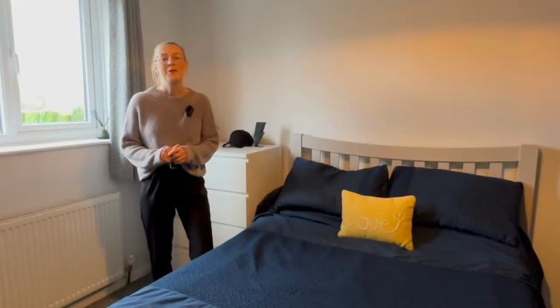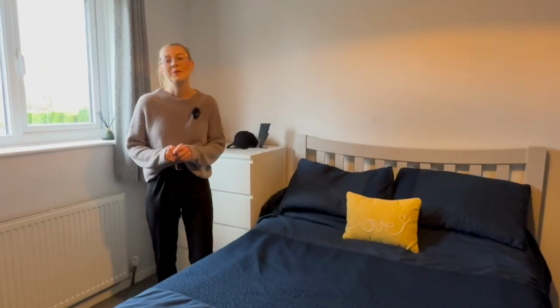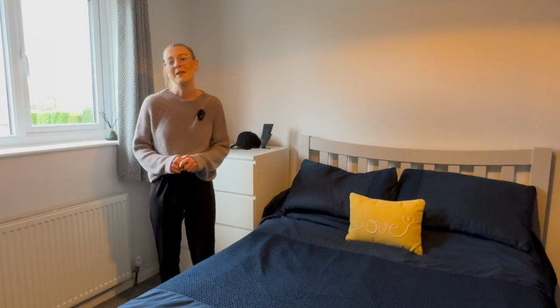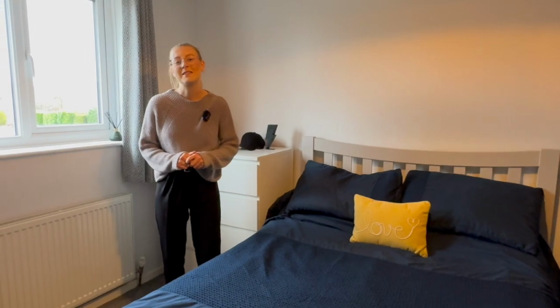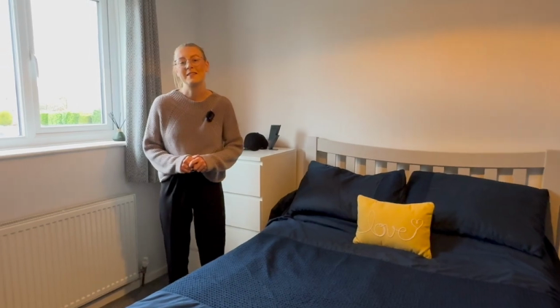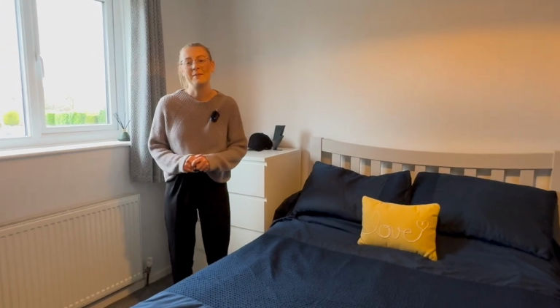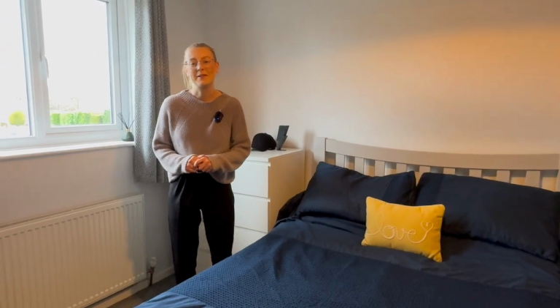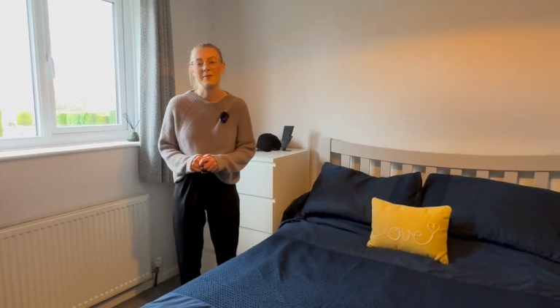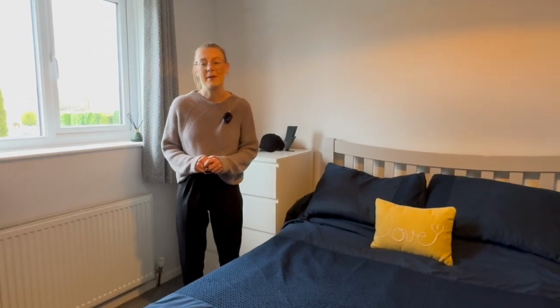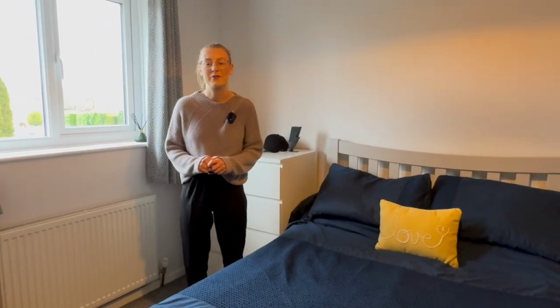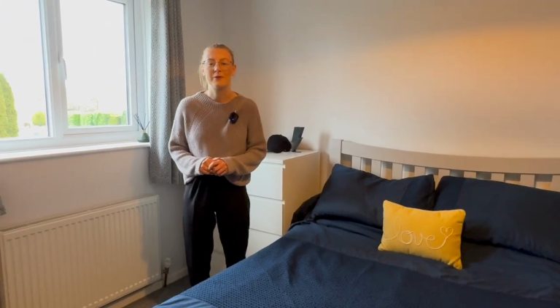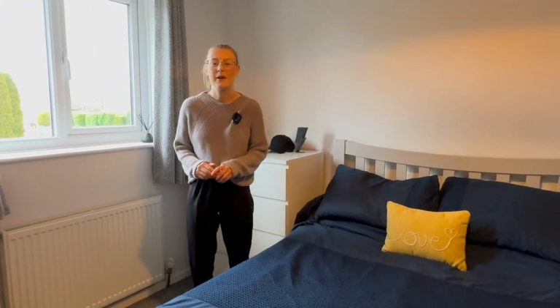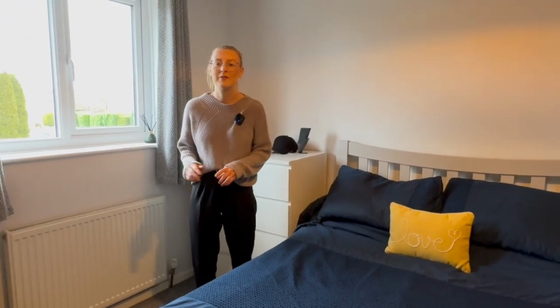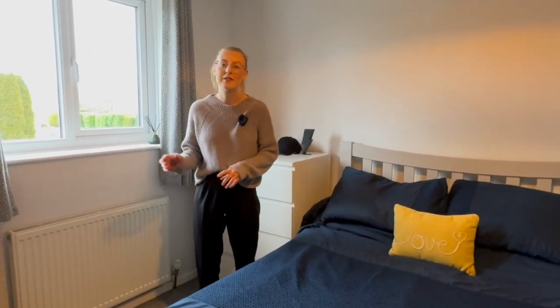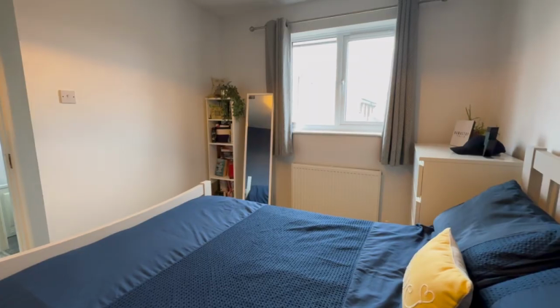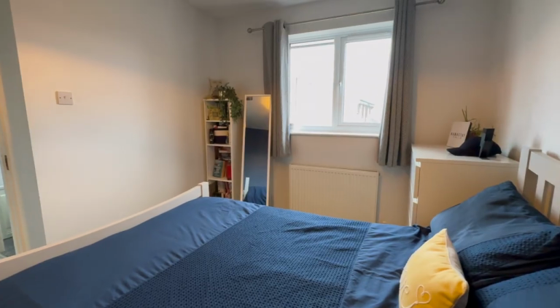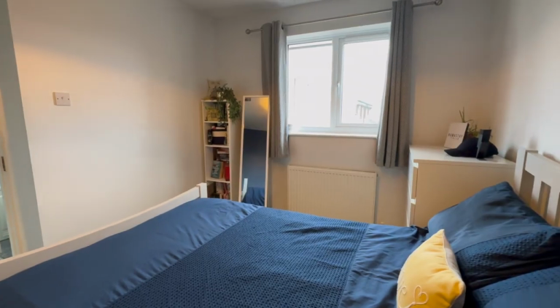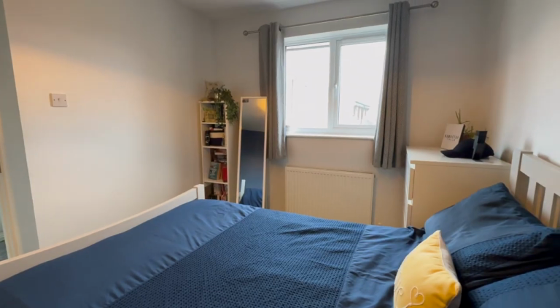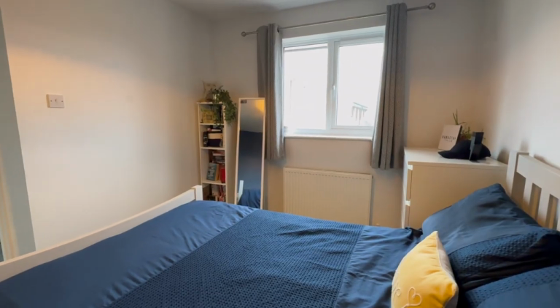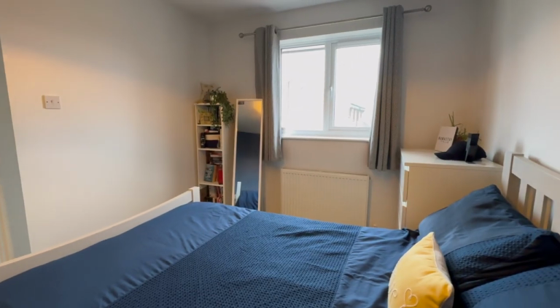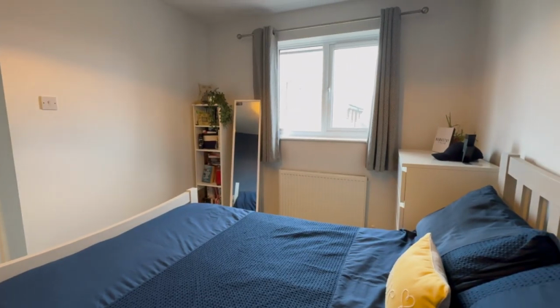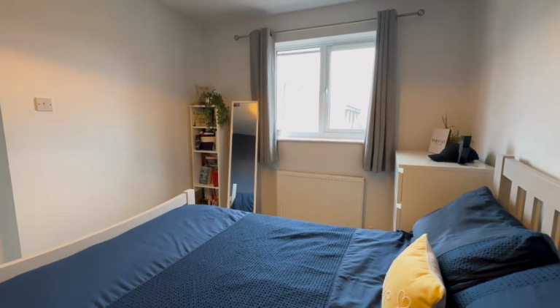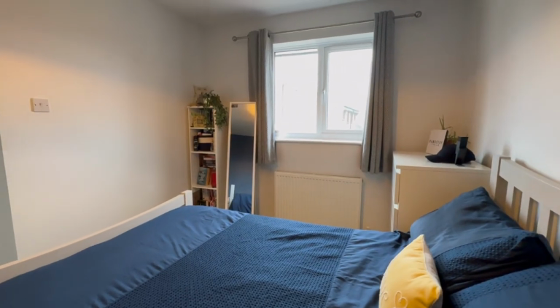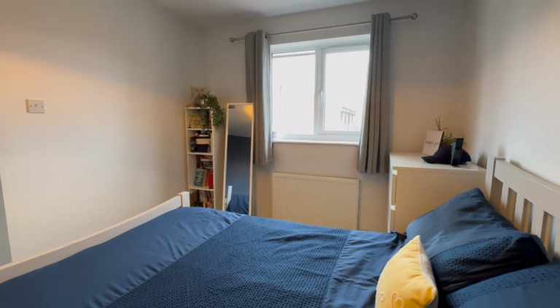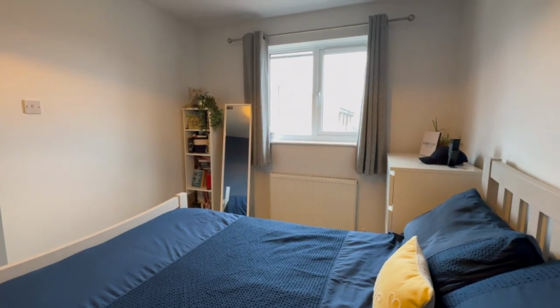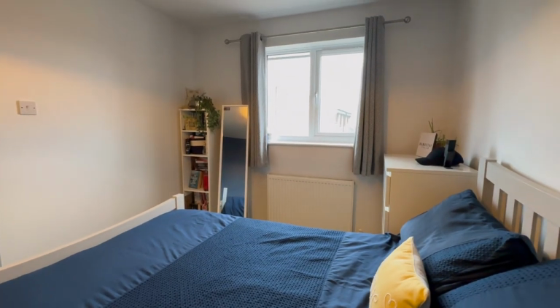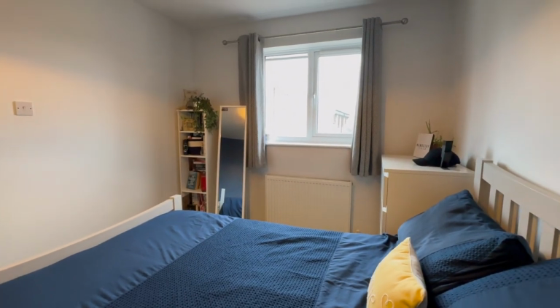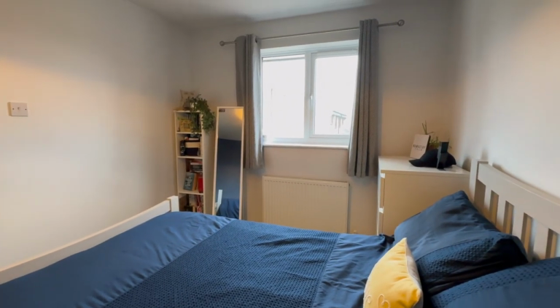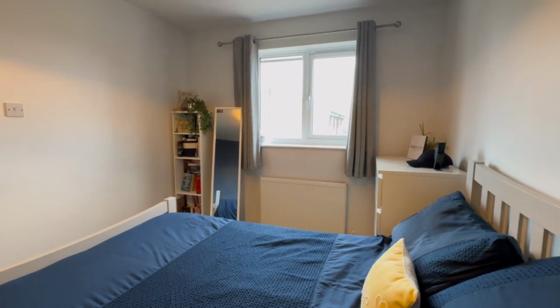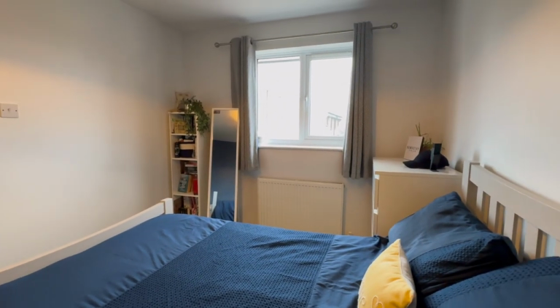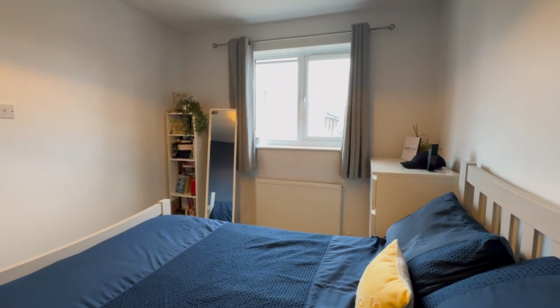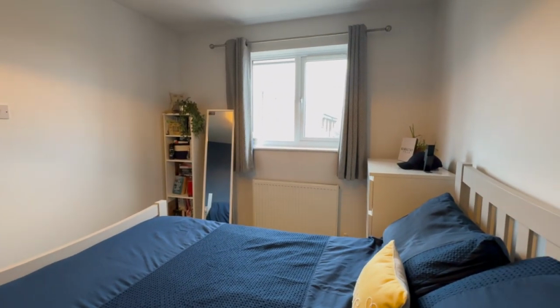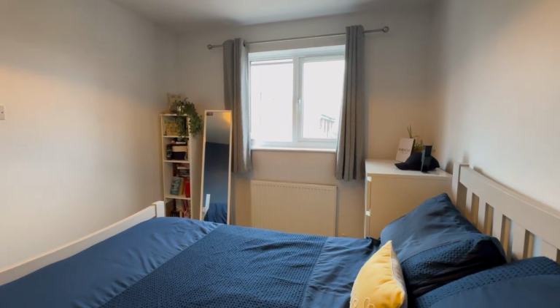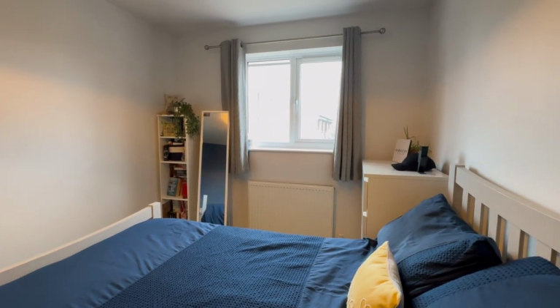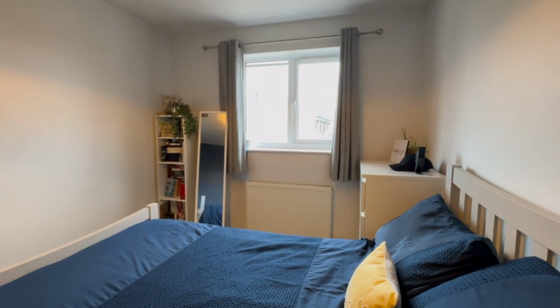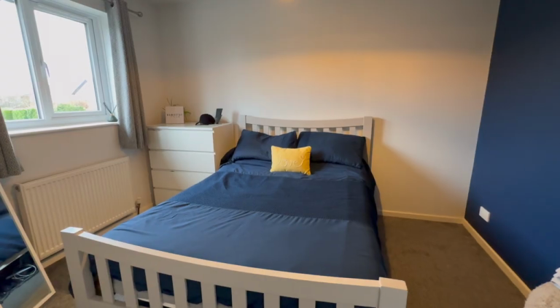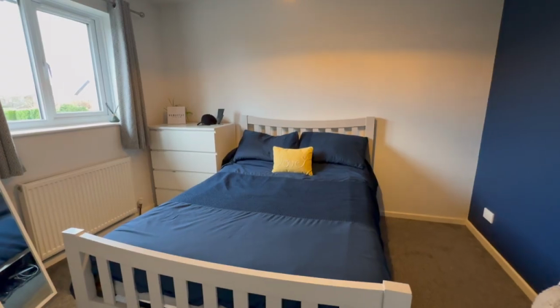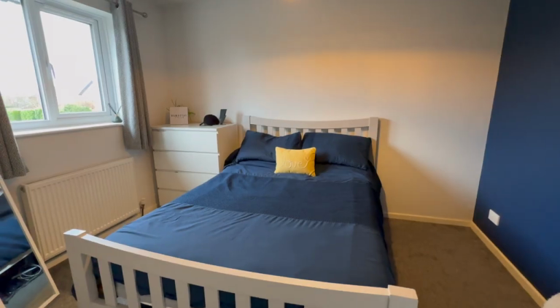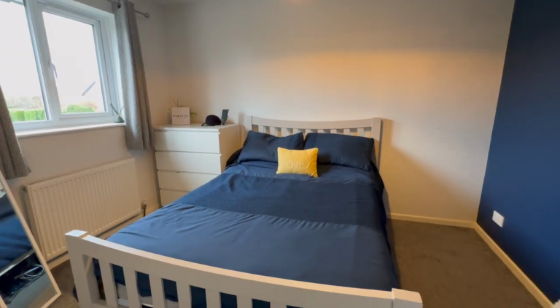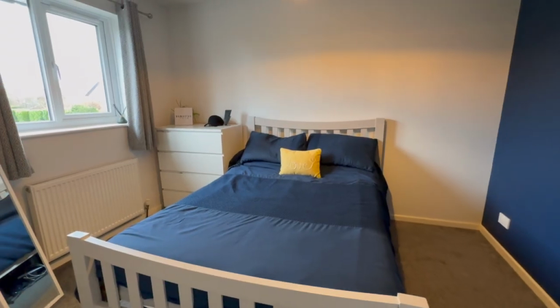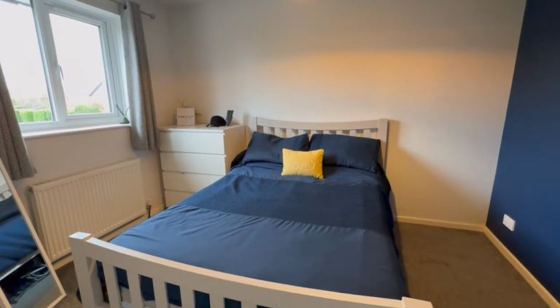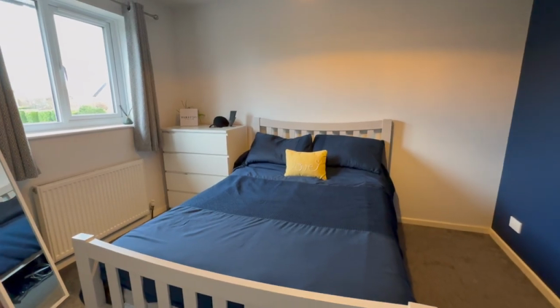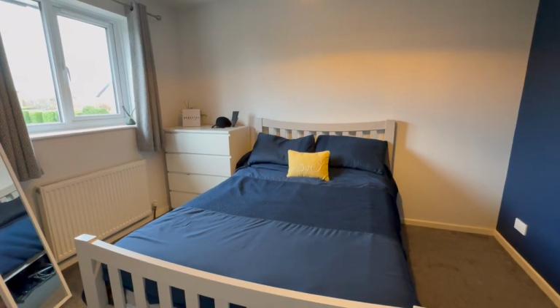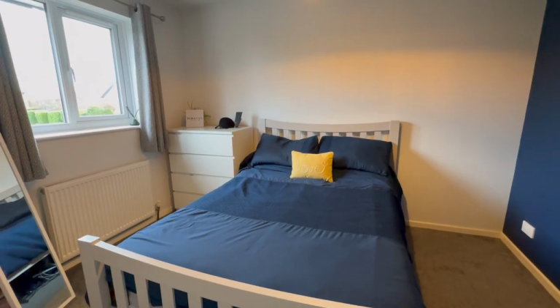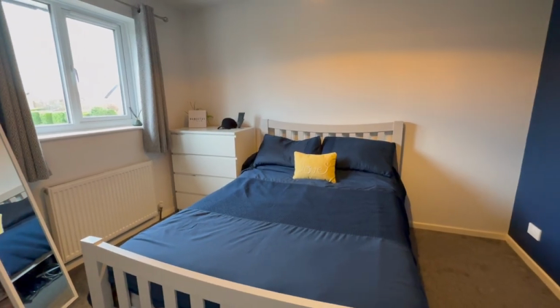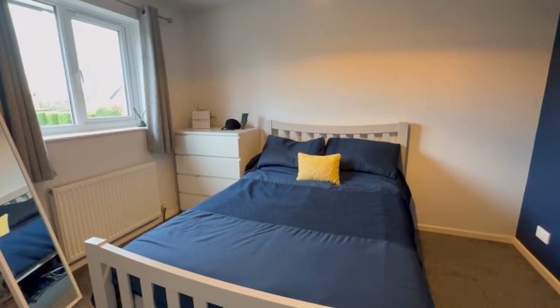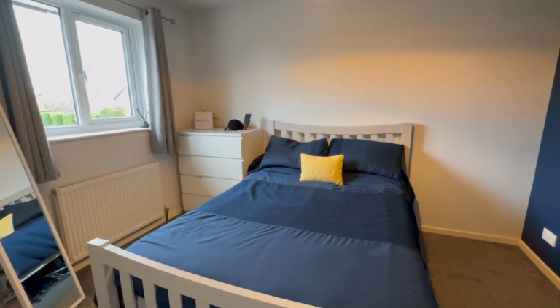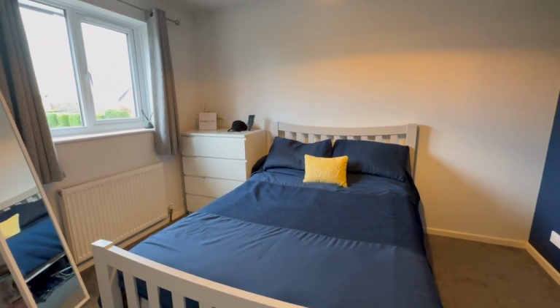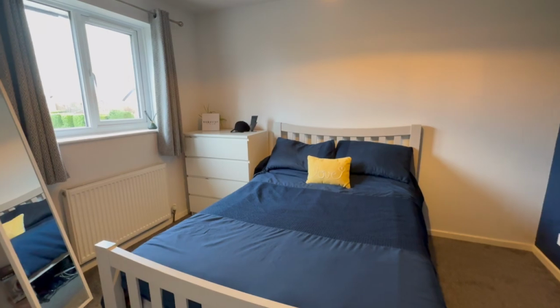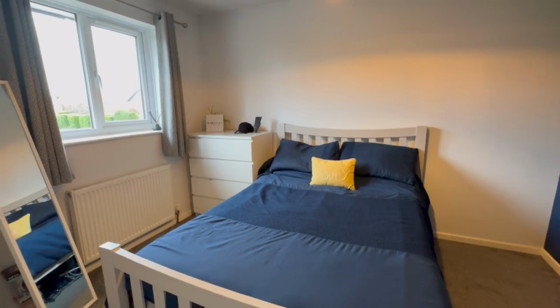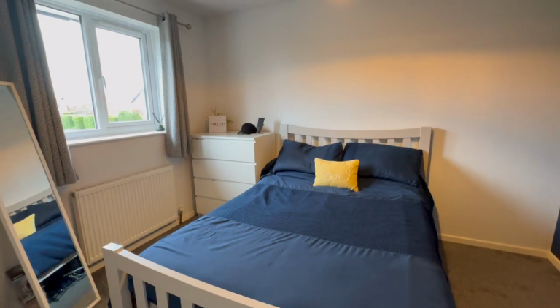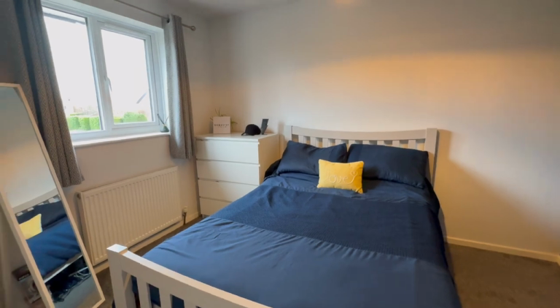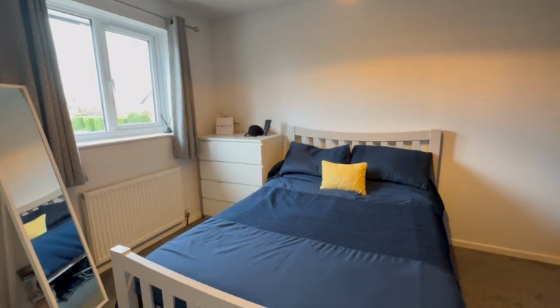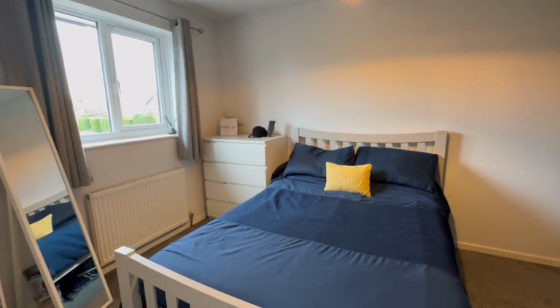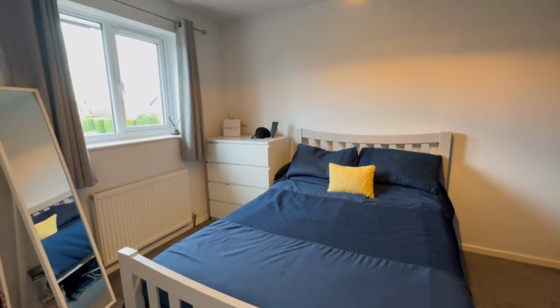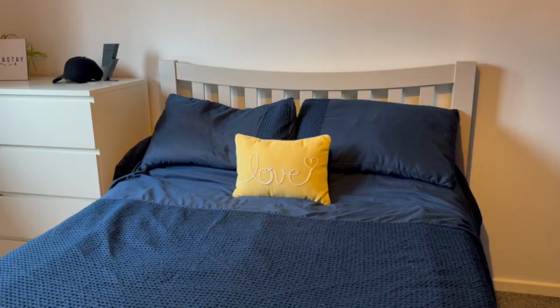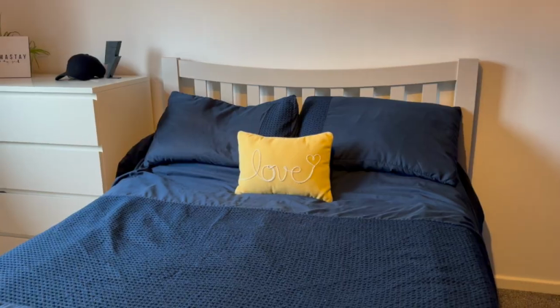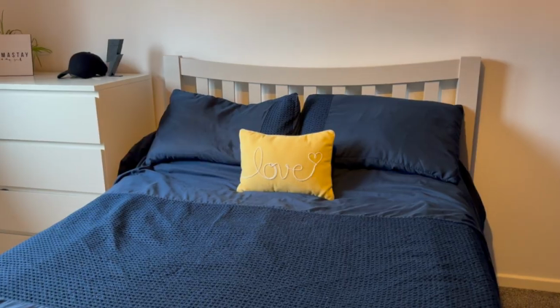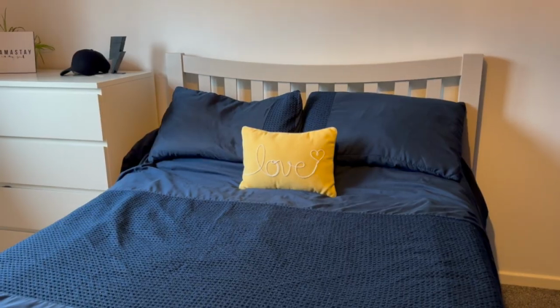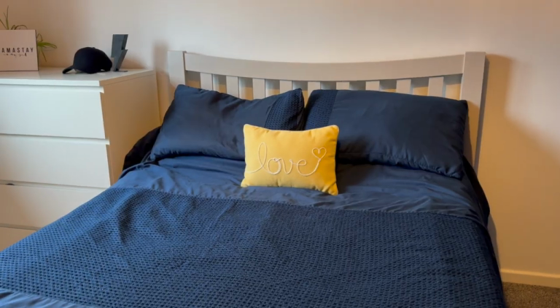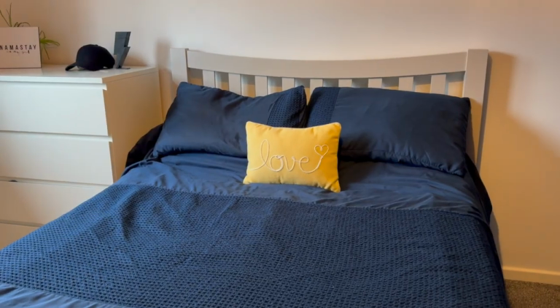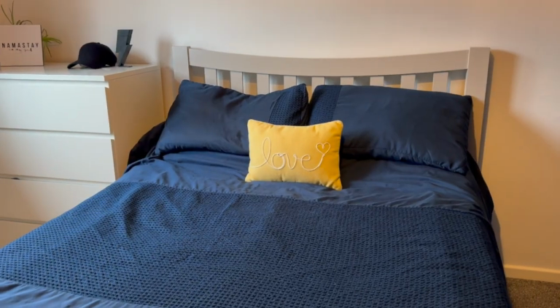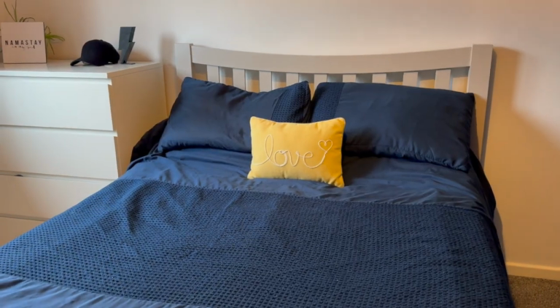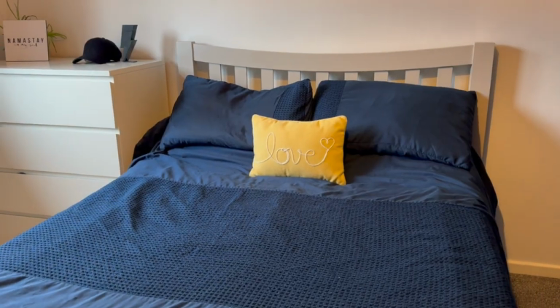Coming into the master bedroom, we have this great-sized window over the front of the property letting in loads of natural light, as well as plenty of space for any furniture you may have.